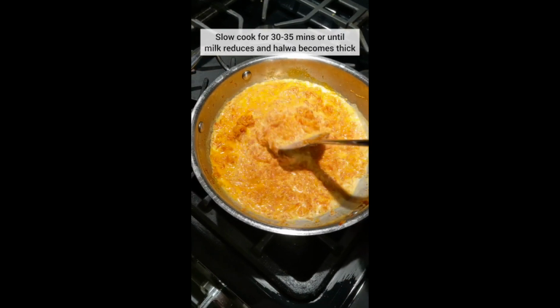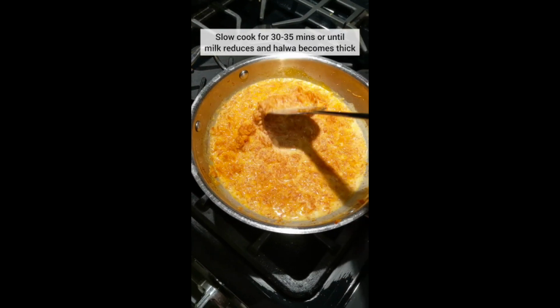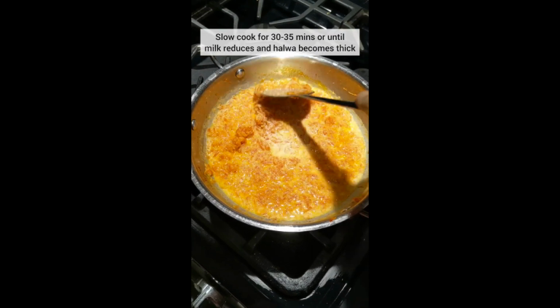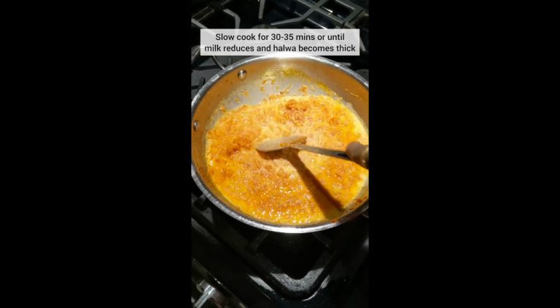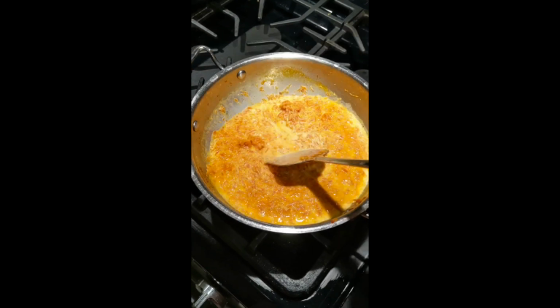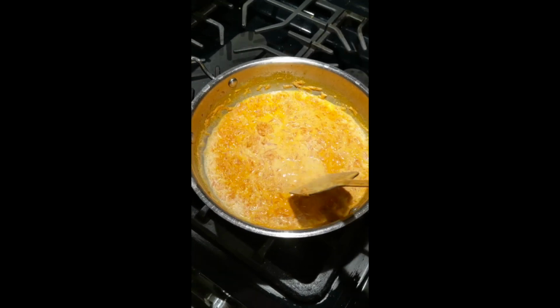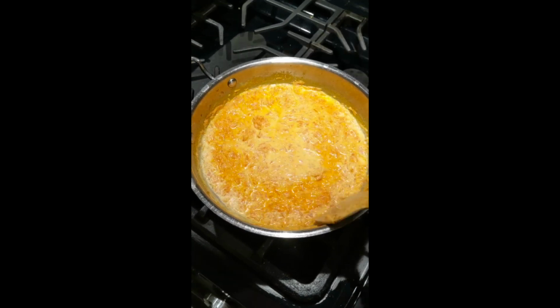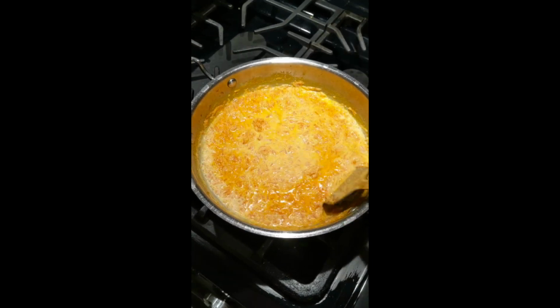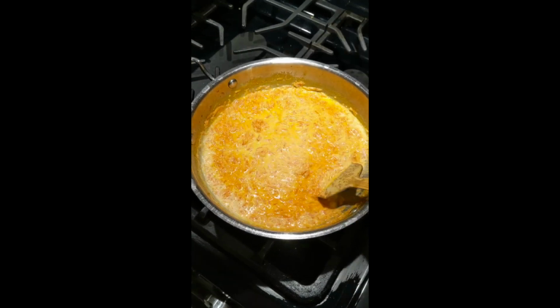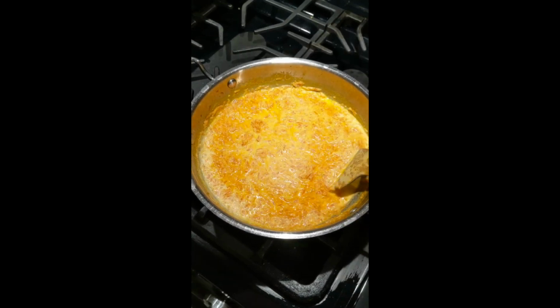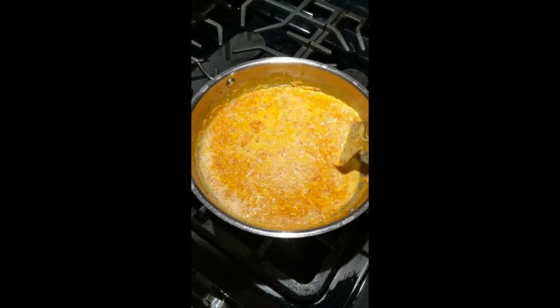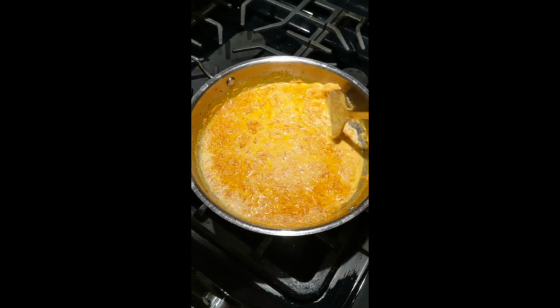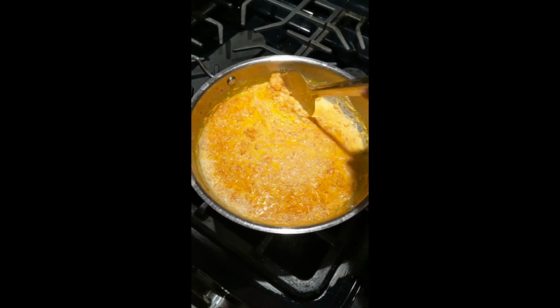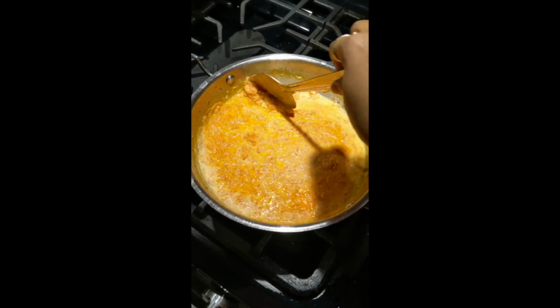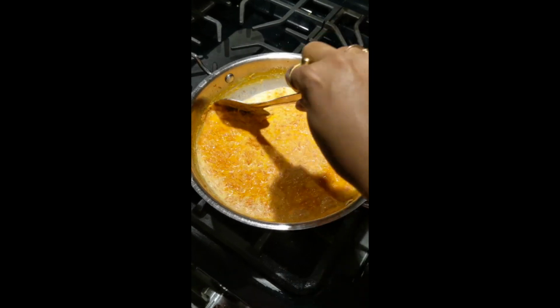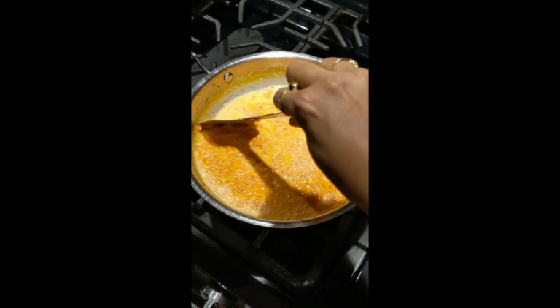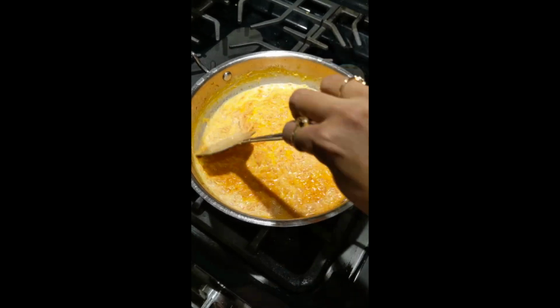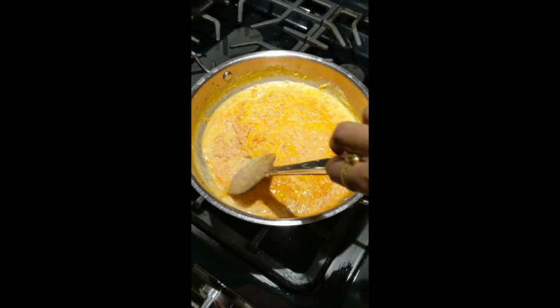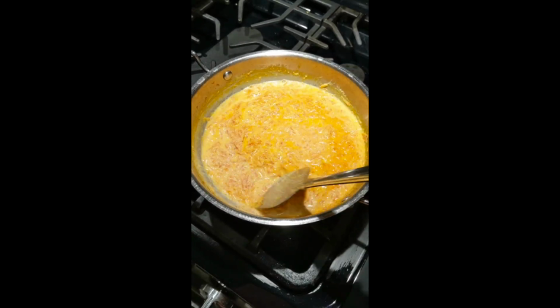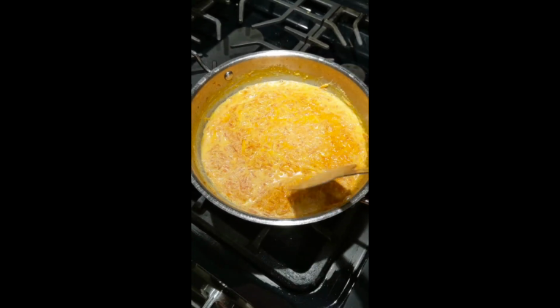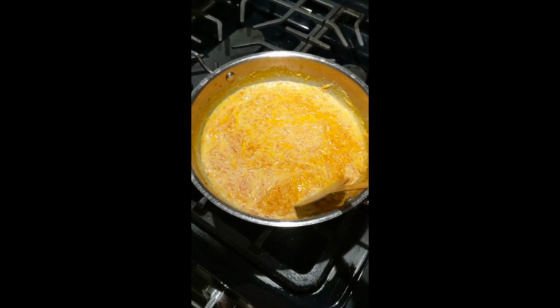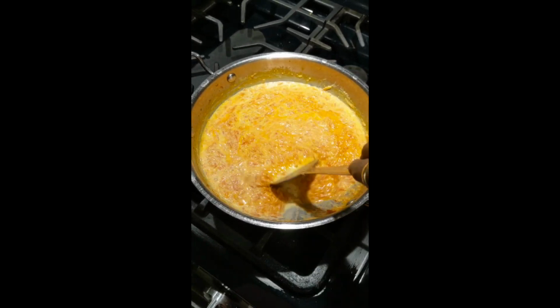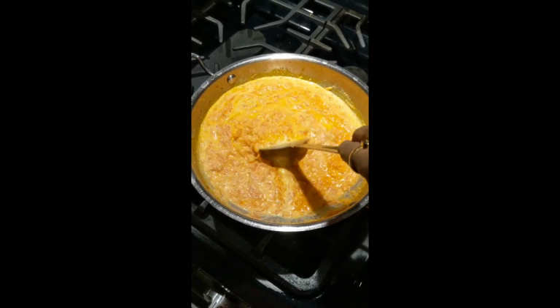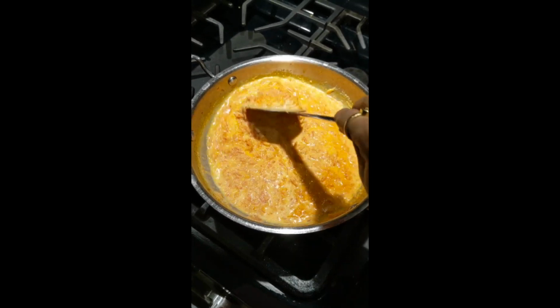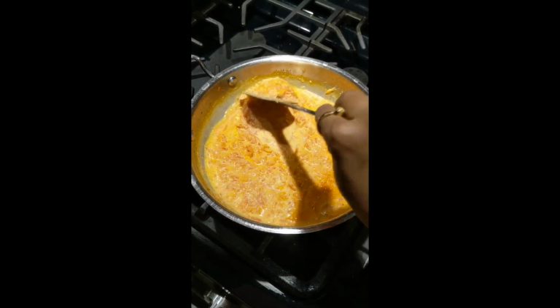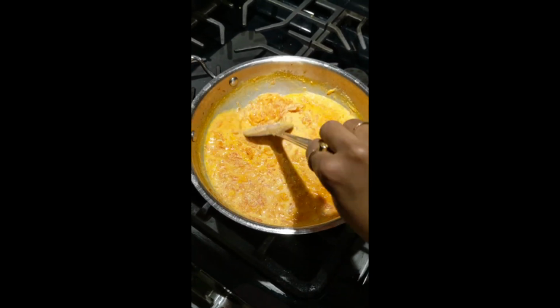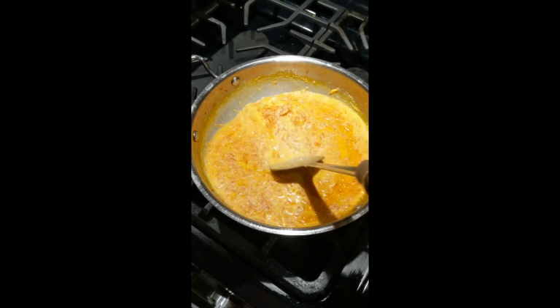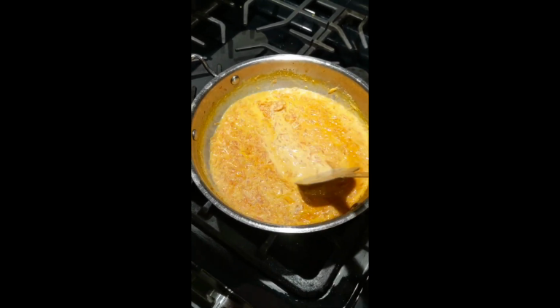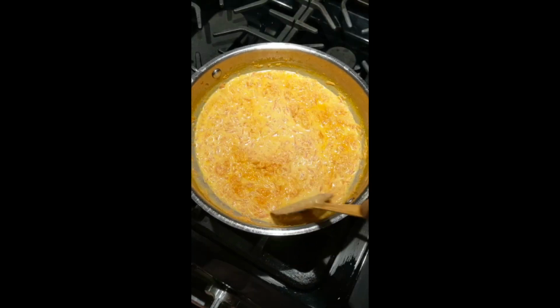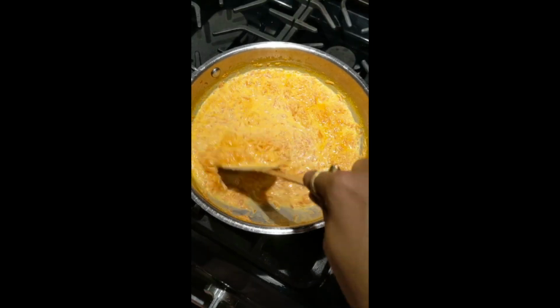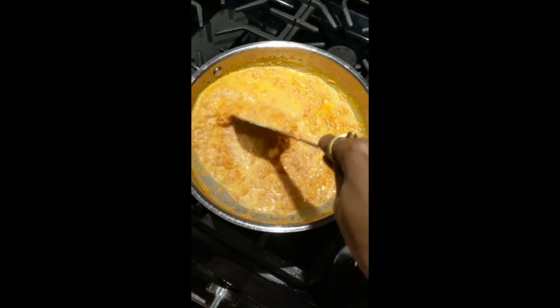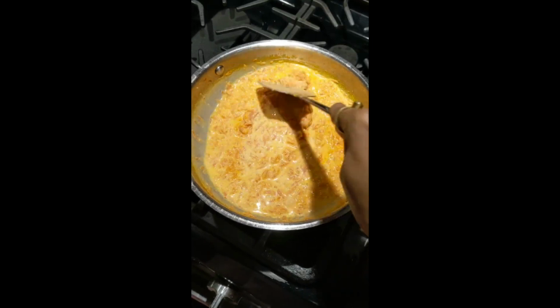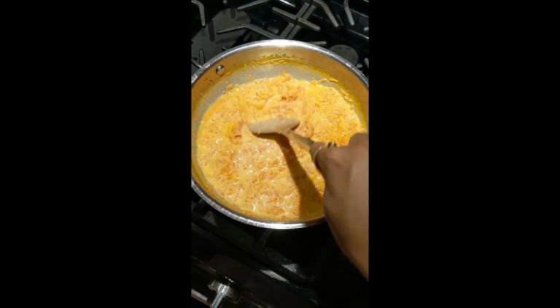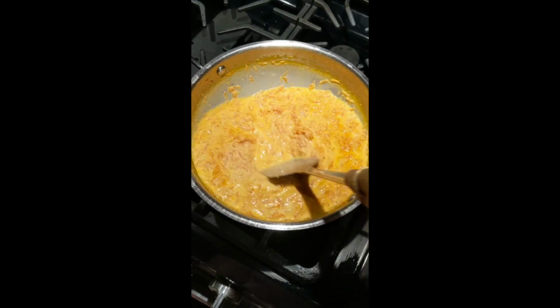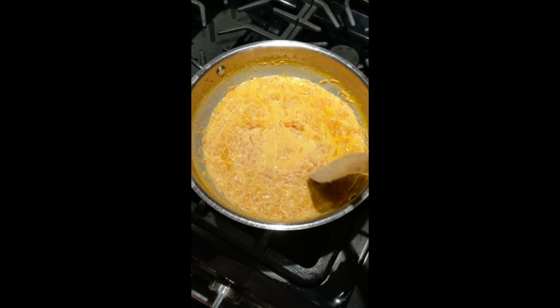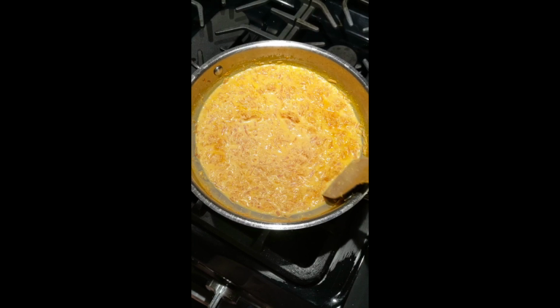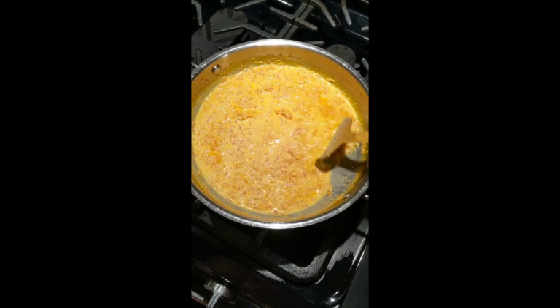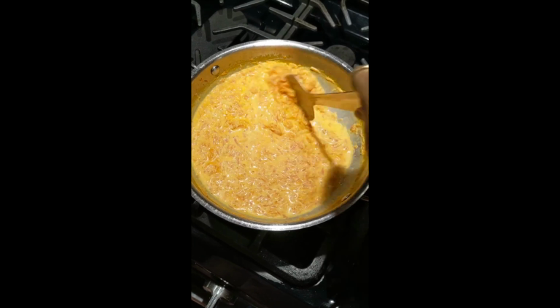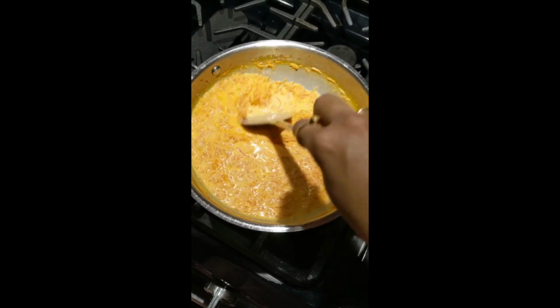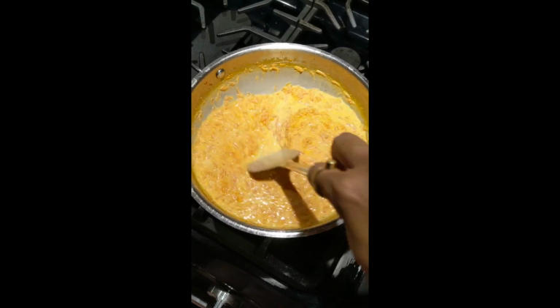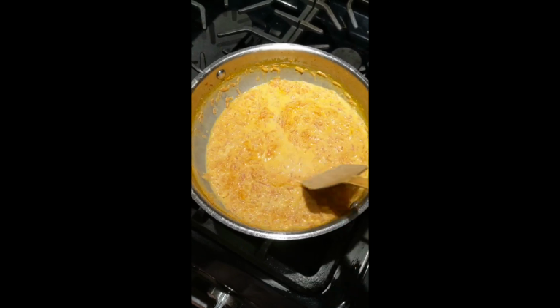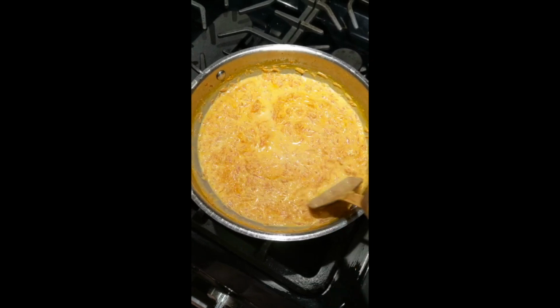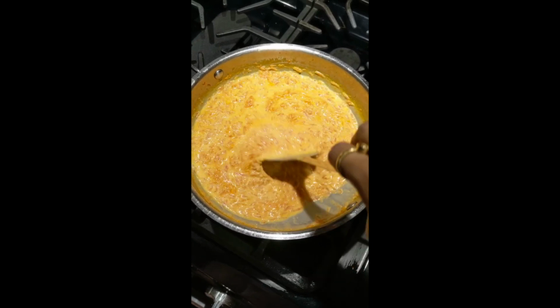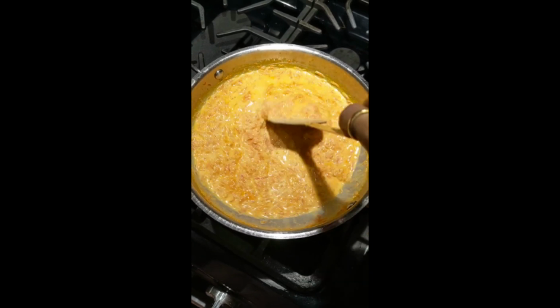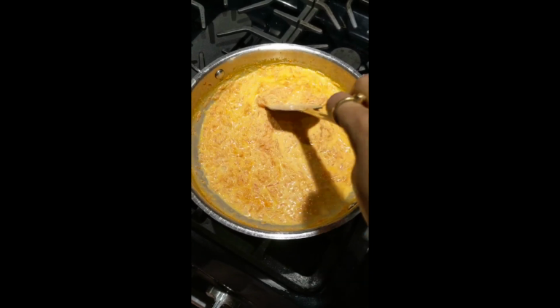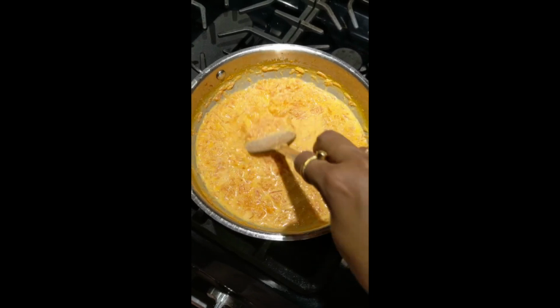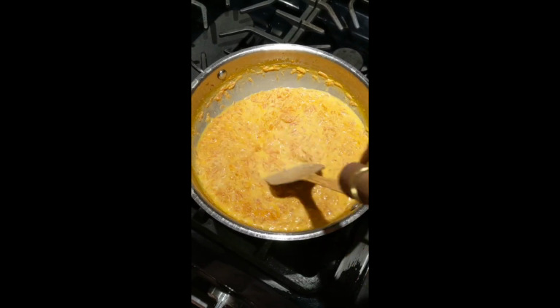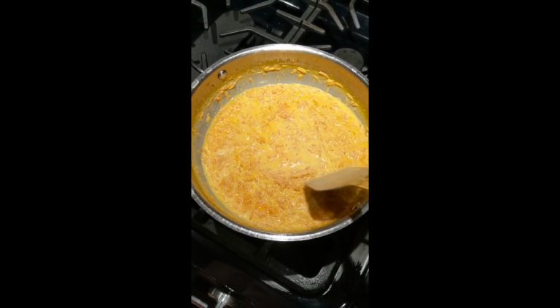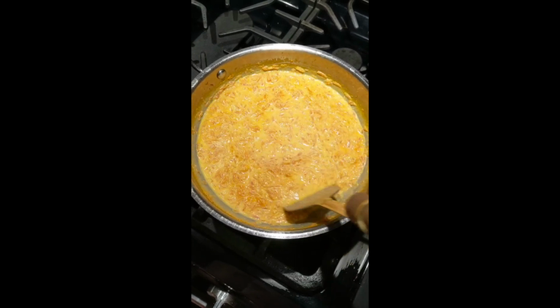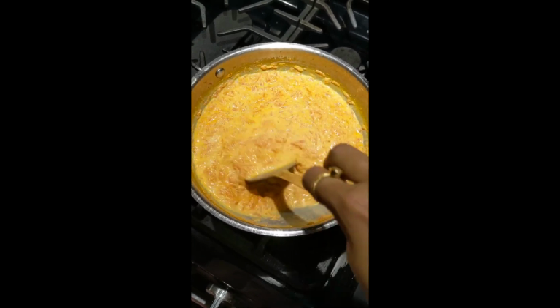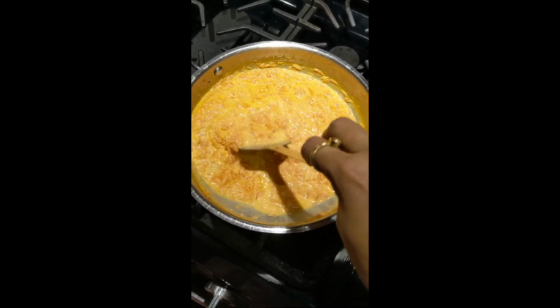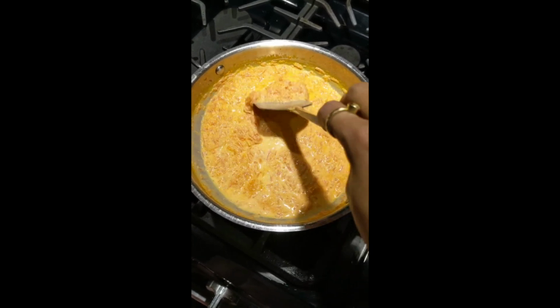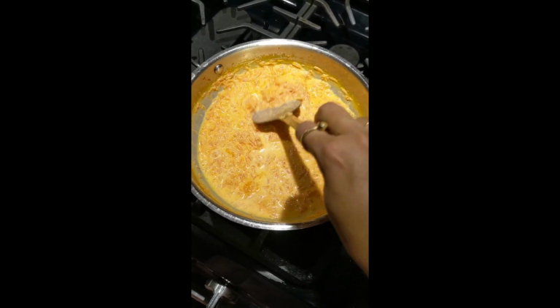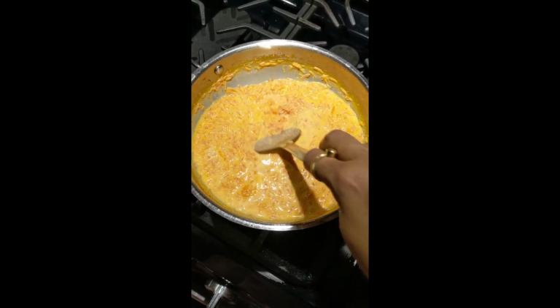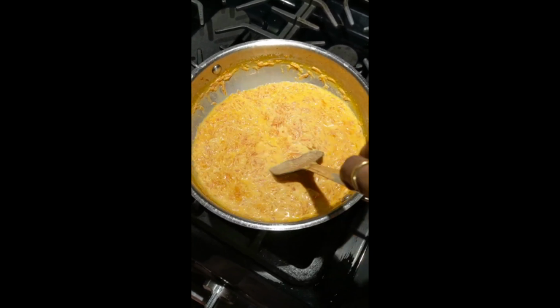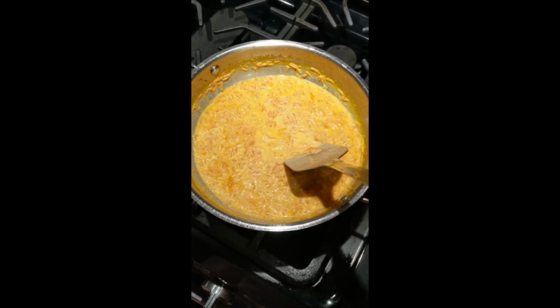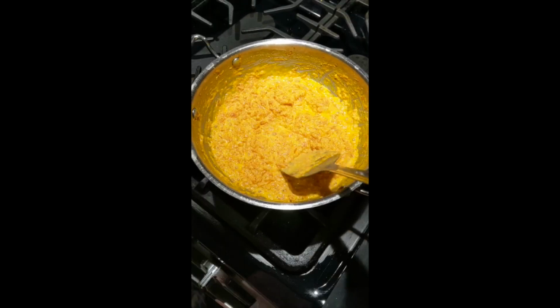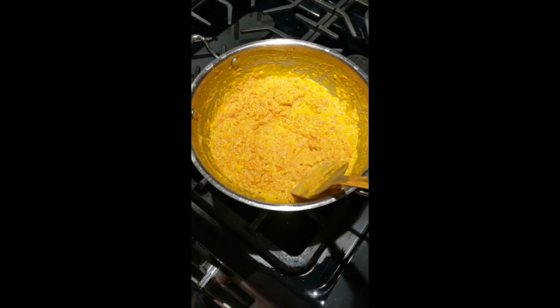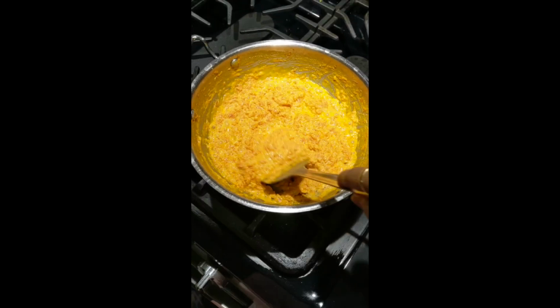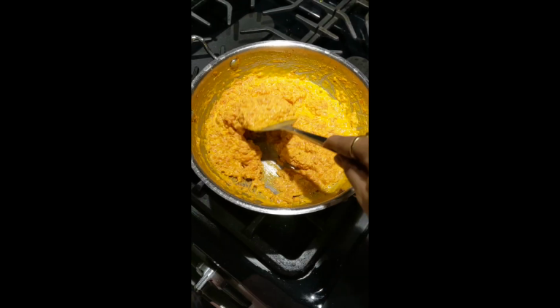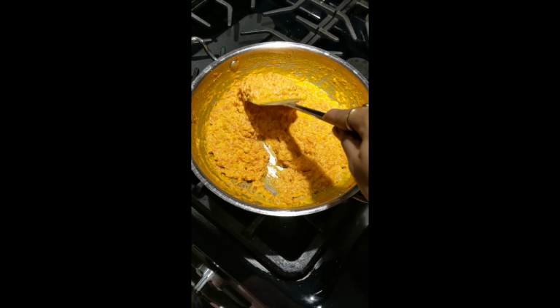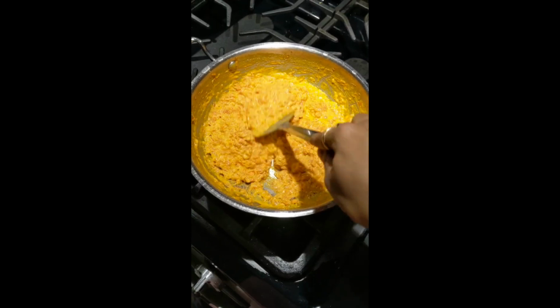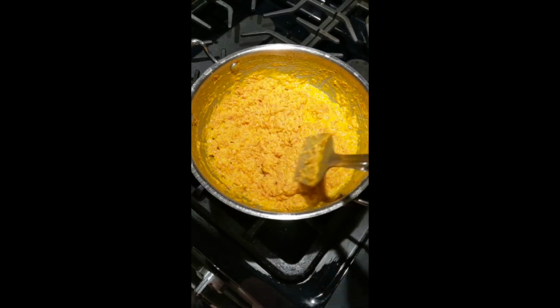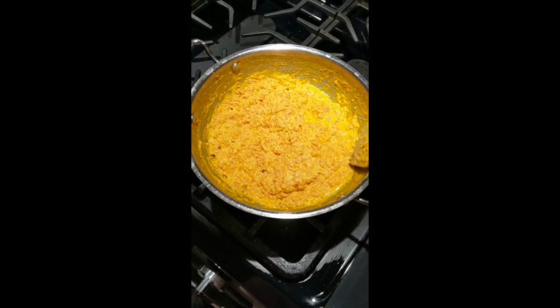This recipe doesn't call for any mawa or milk powder. Desi red carrots enhance the taste of the halwa.